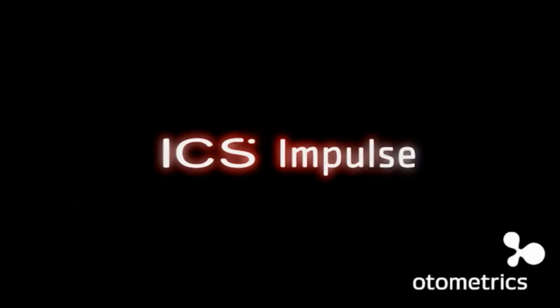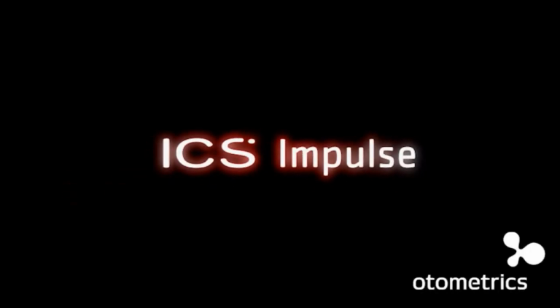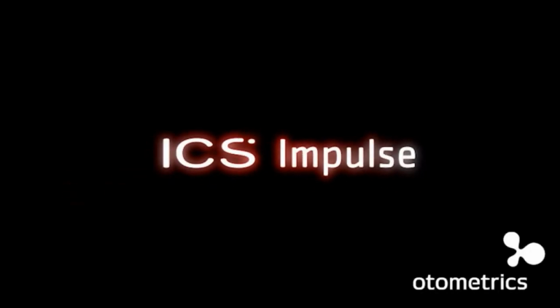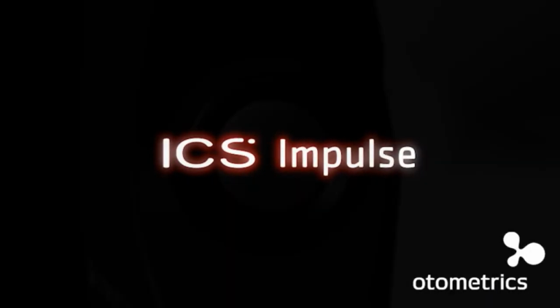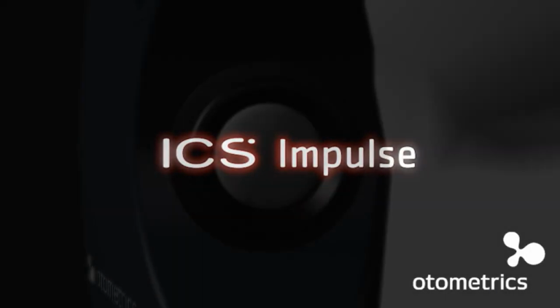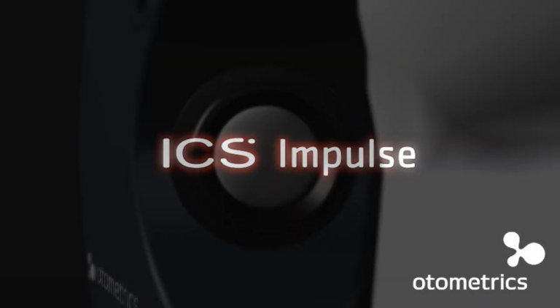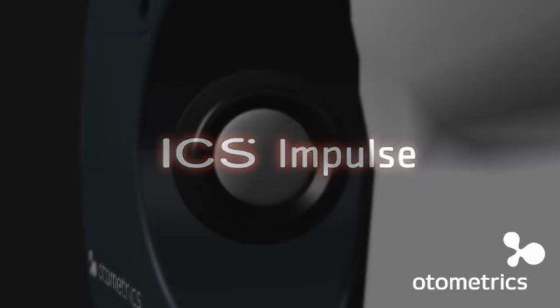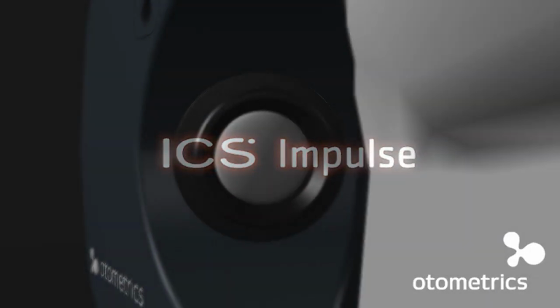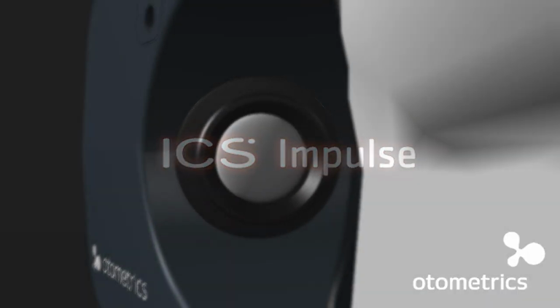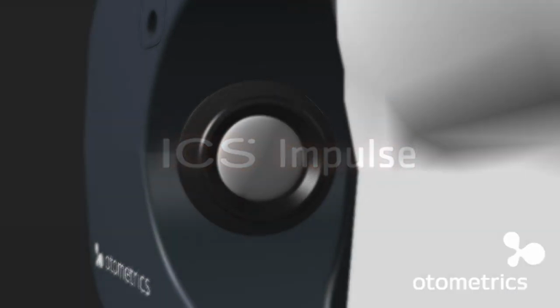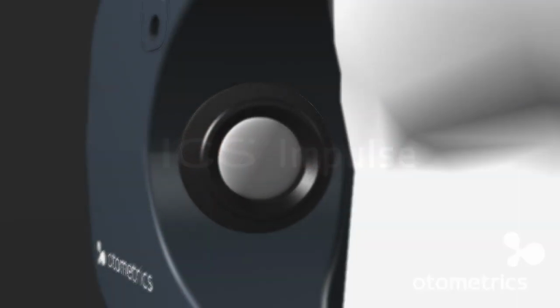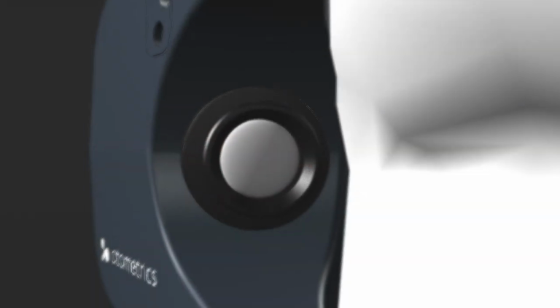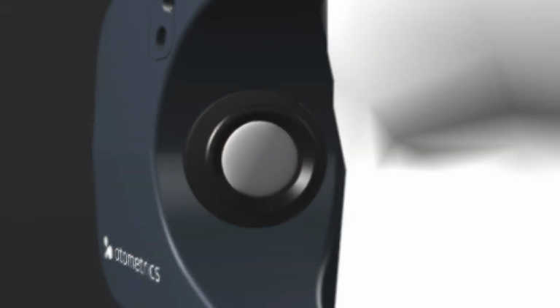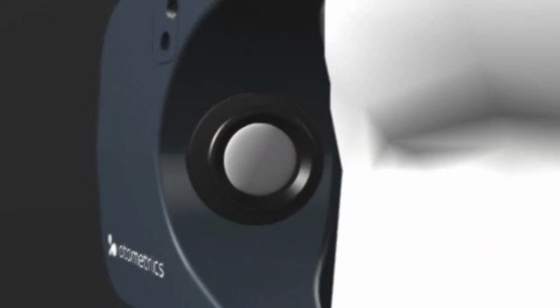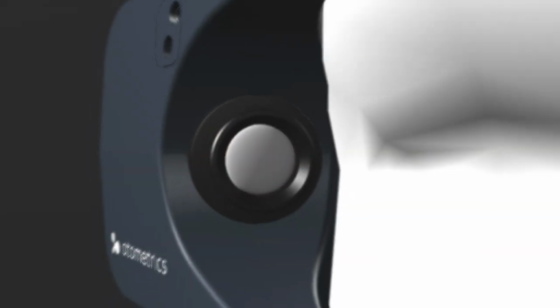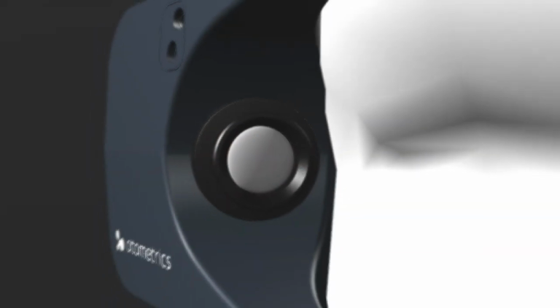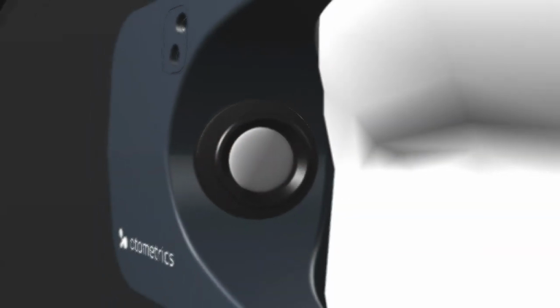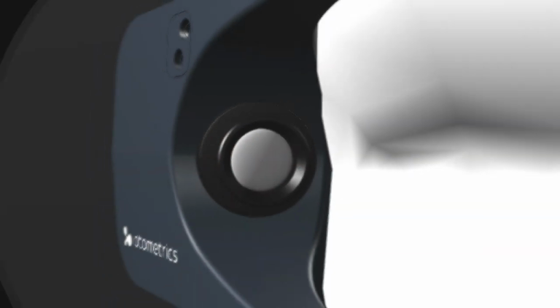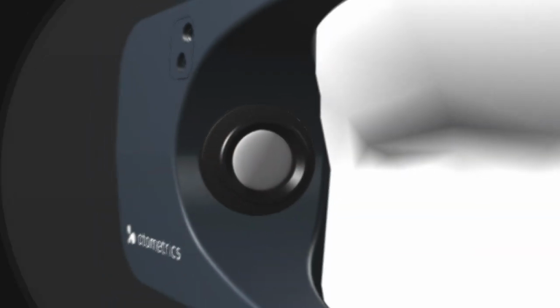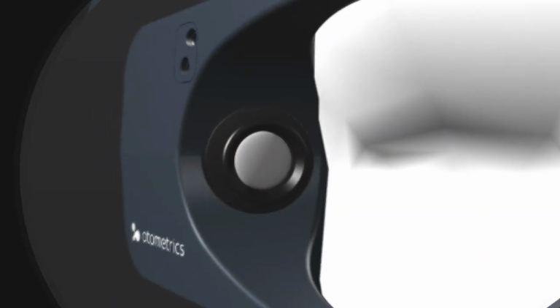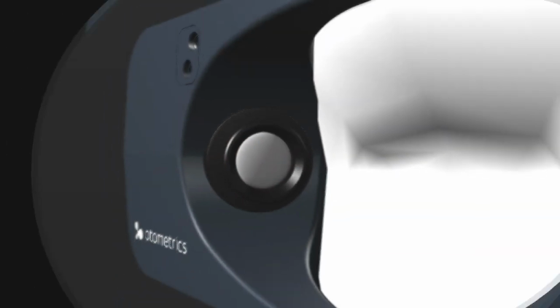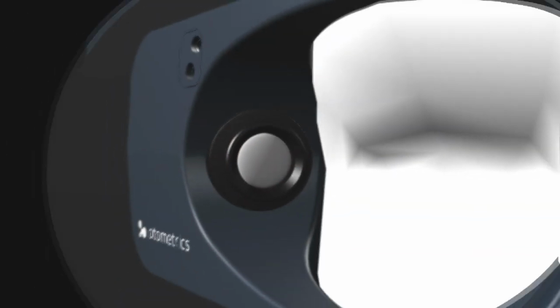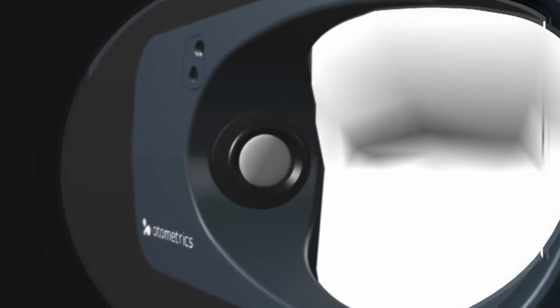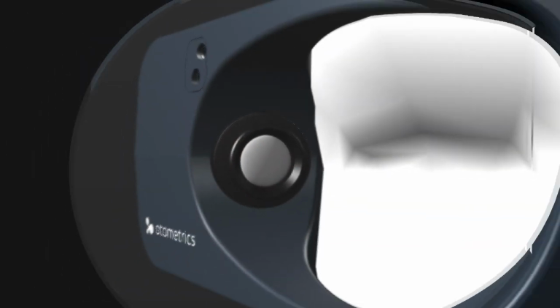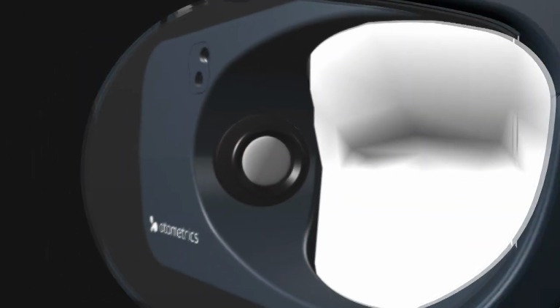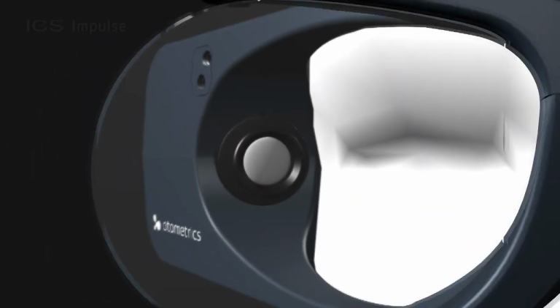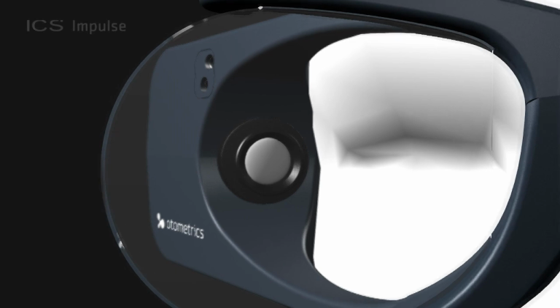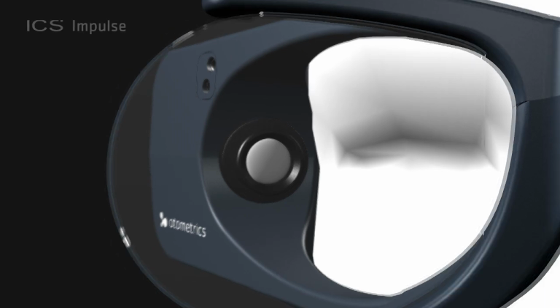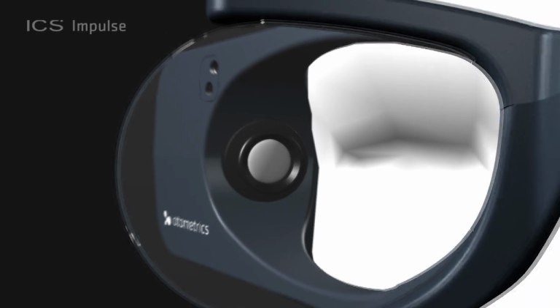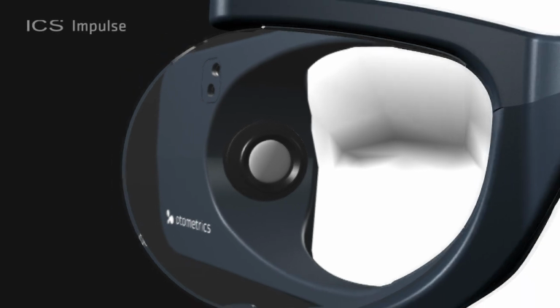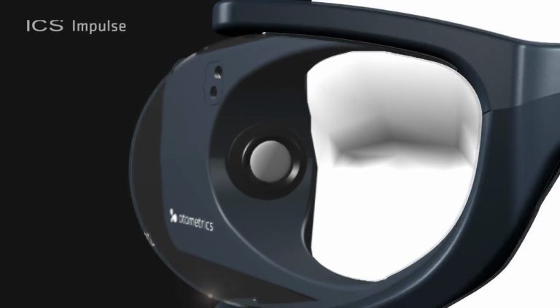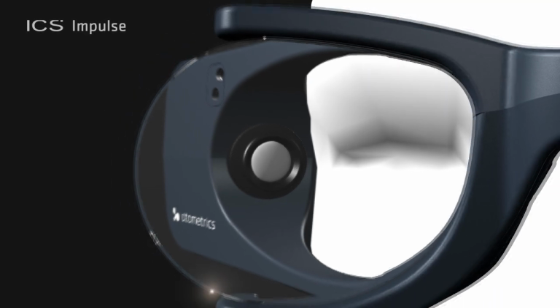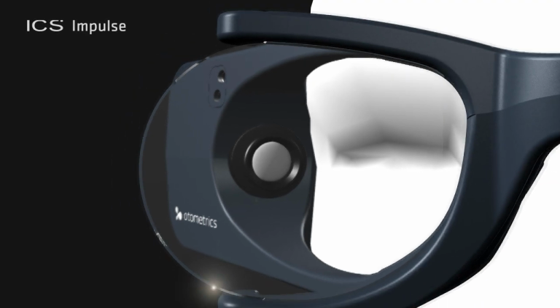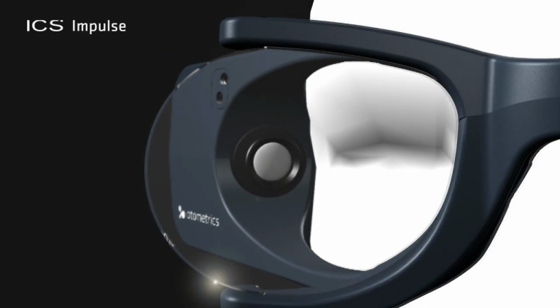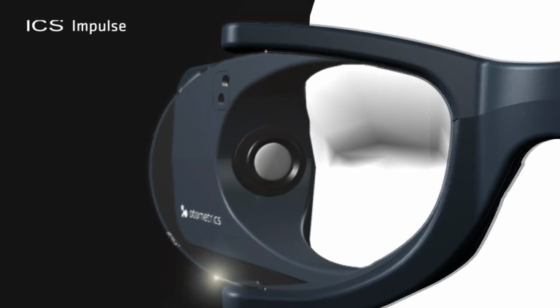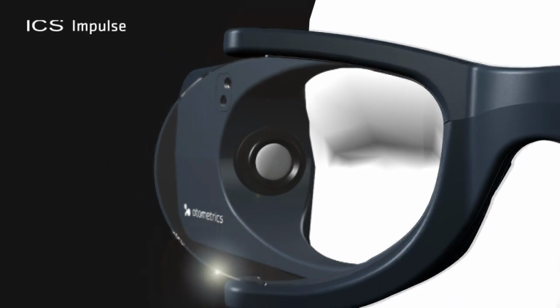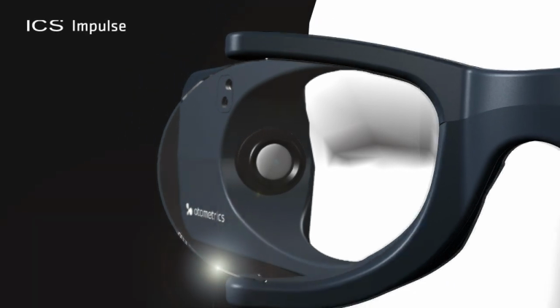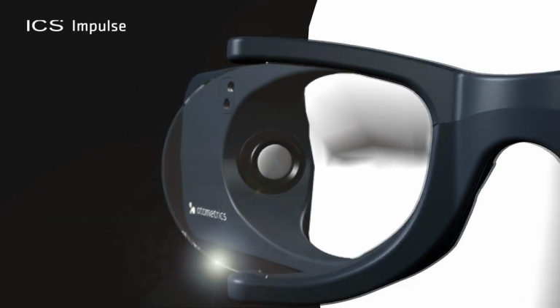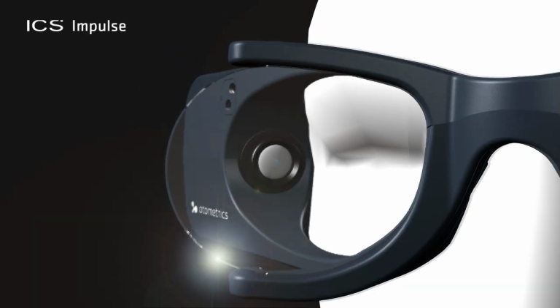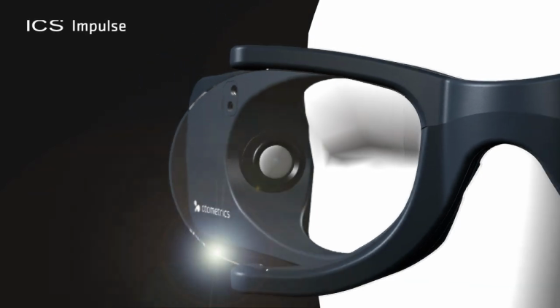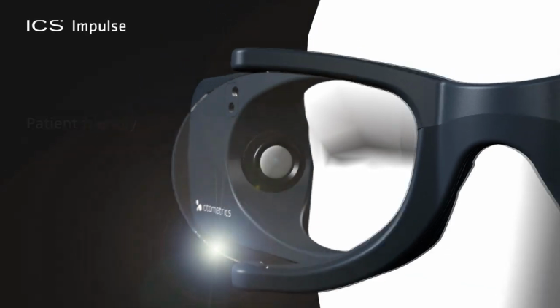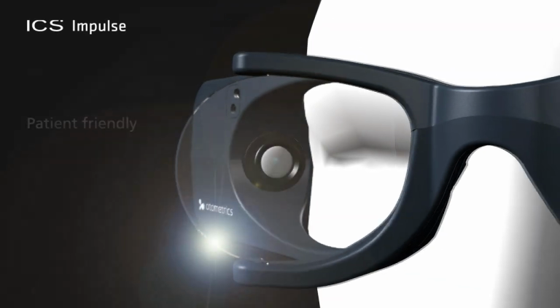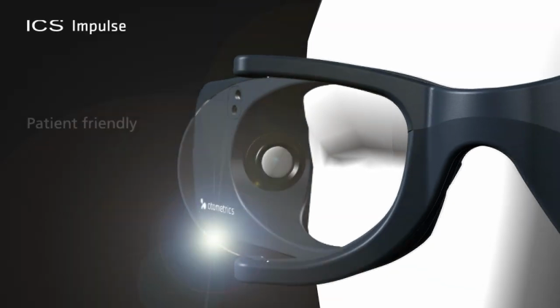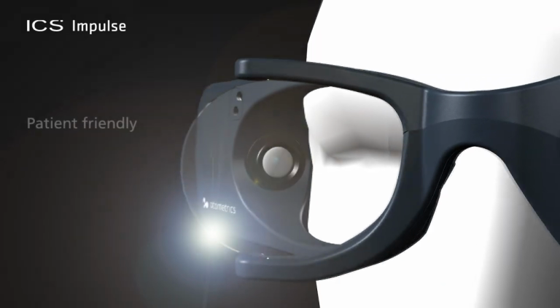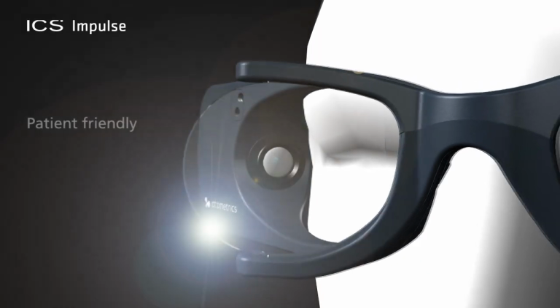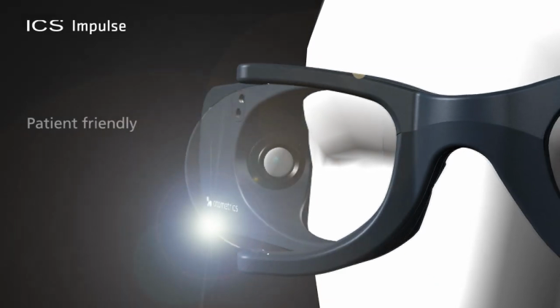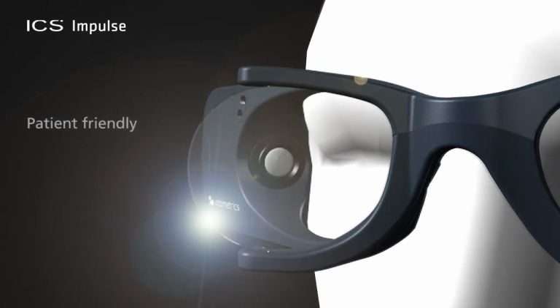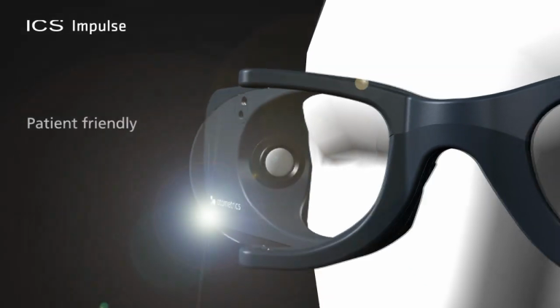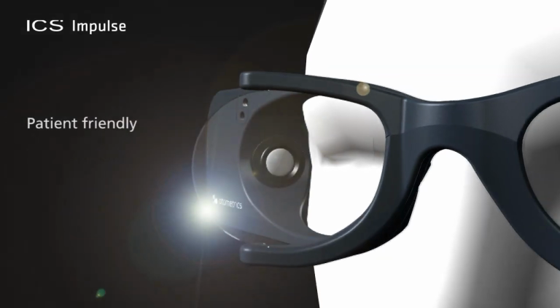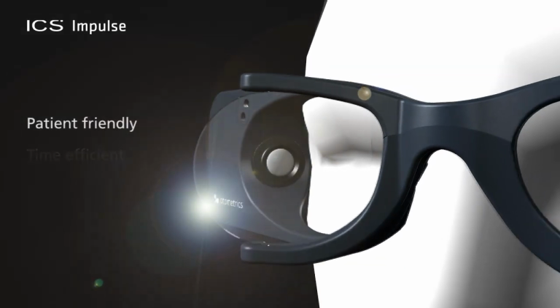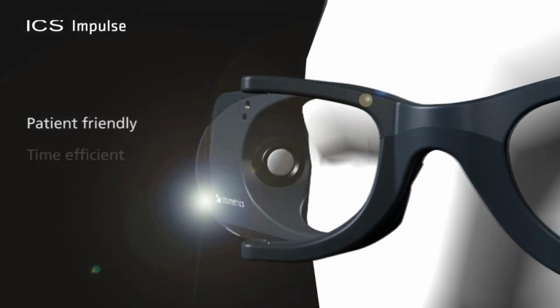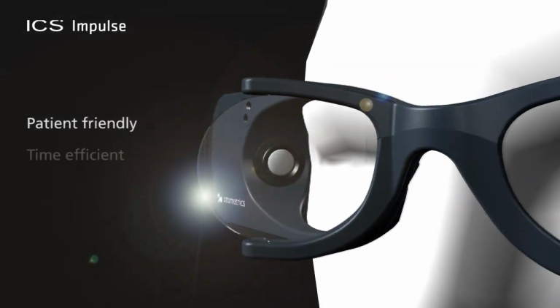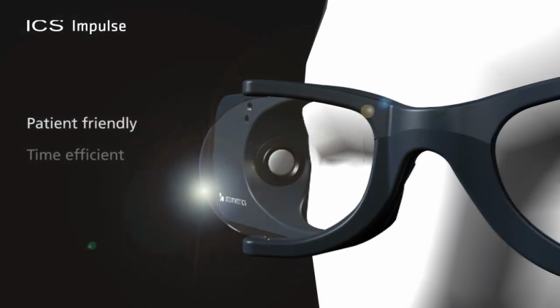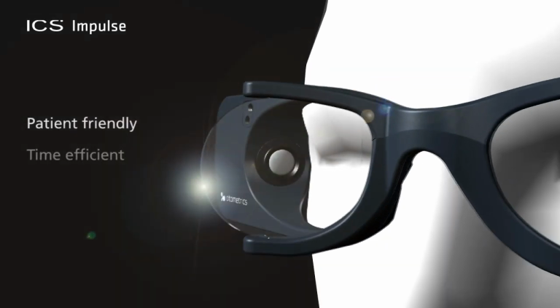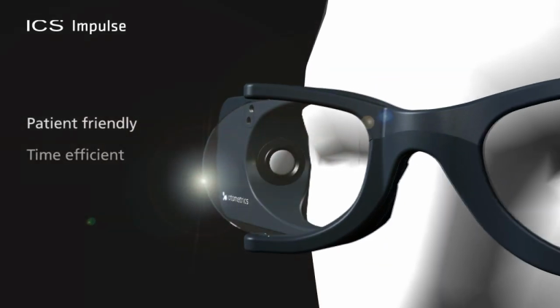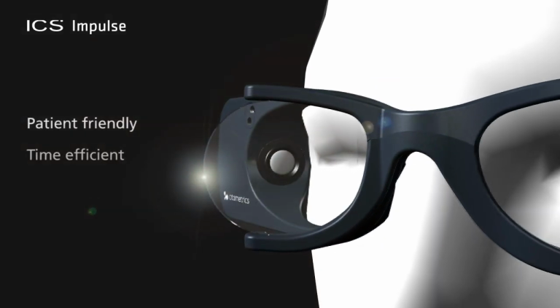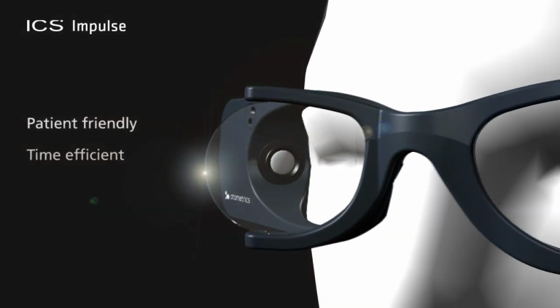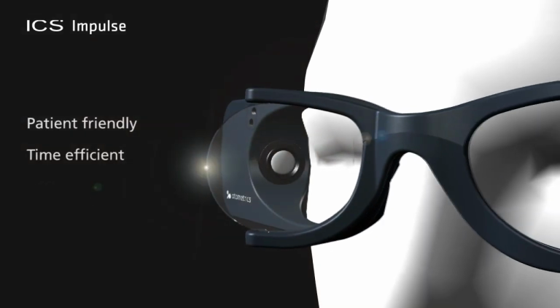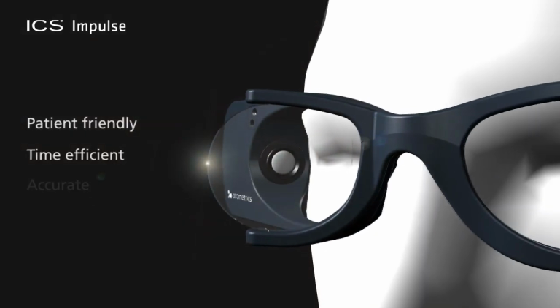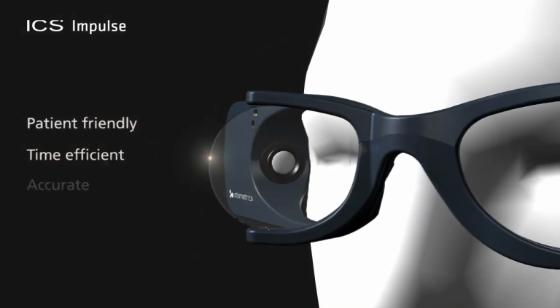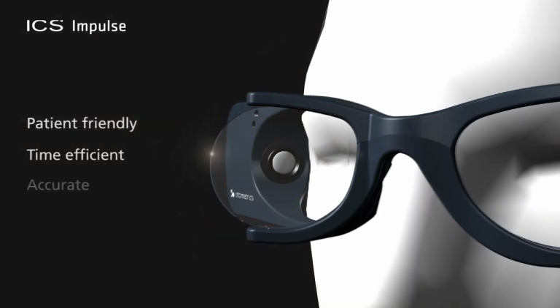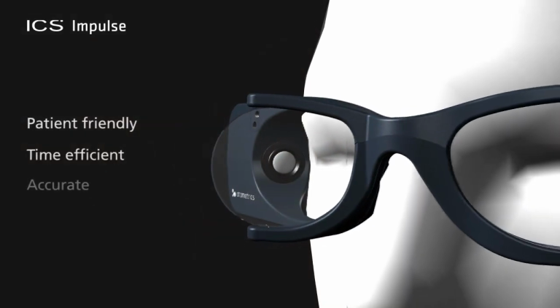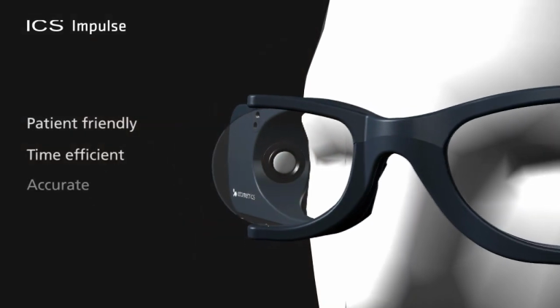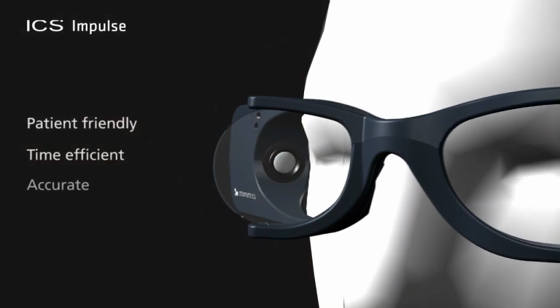The ICS Impulse will make assessing the semicircular canals of the vestibular system patient-friendly, time-efficient, and accurate.